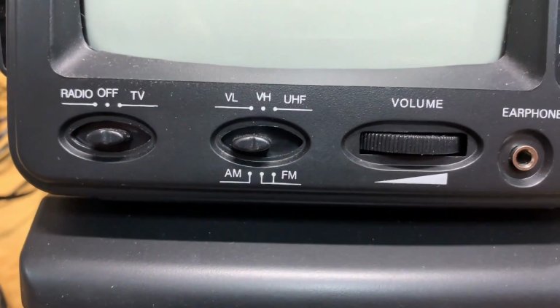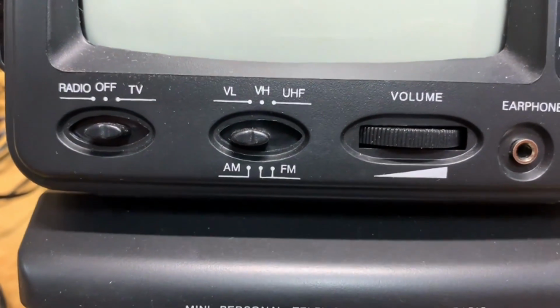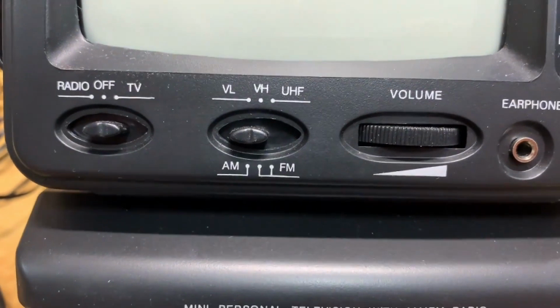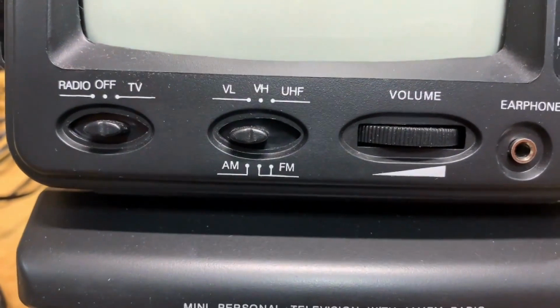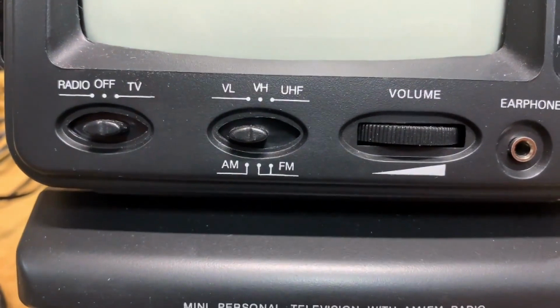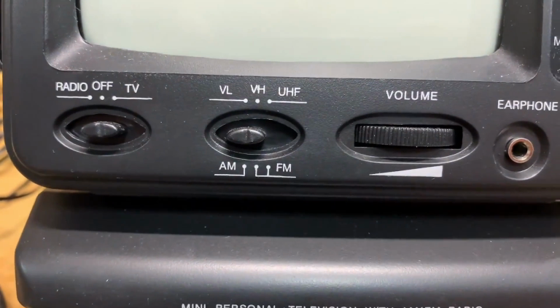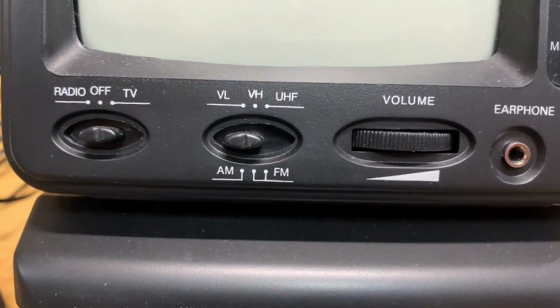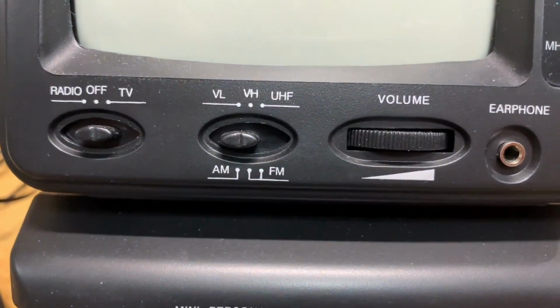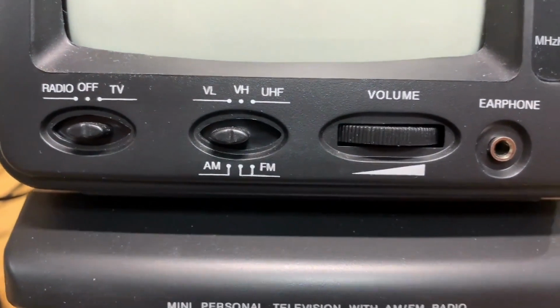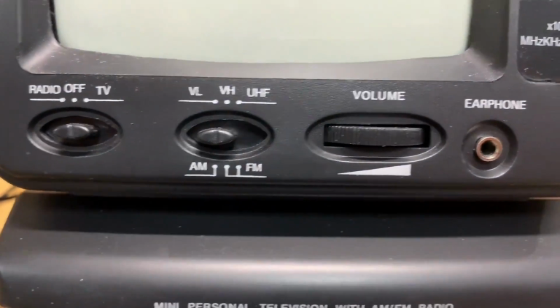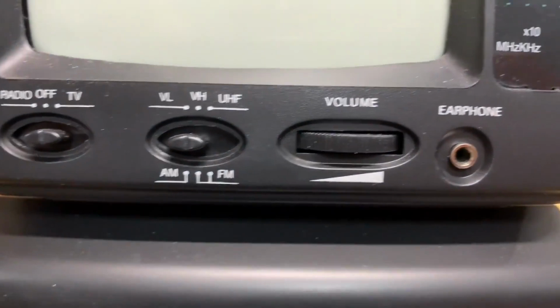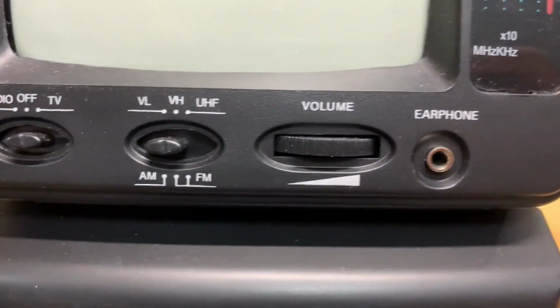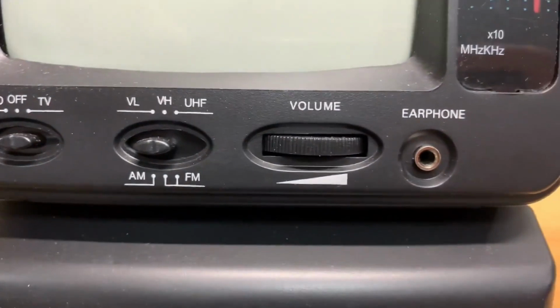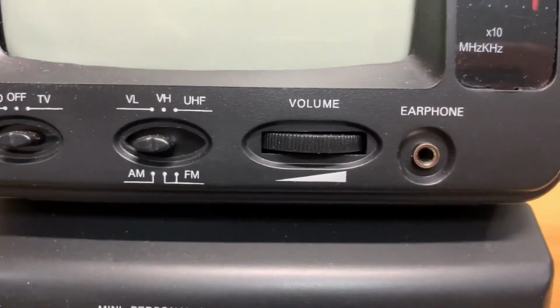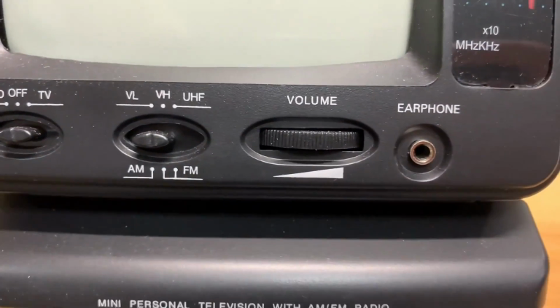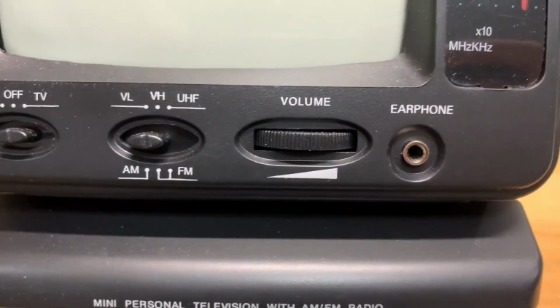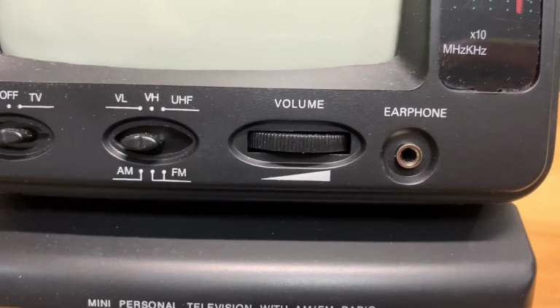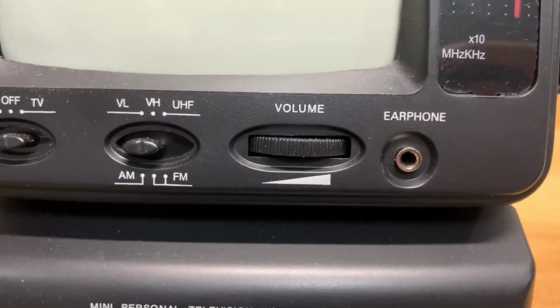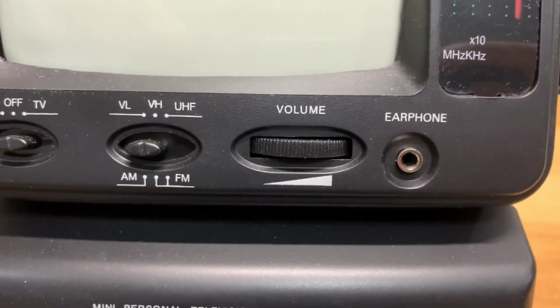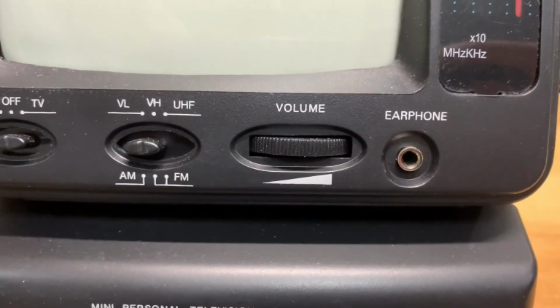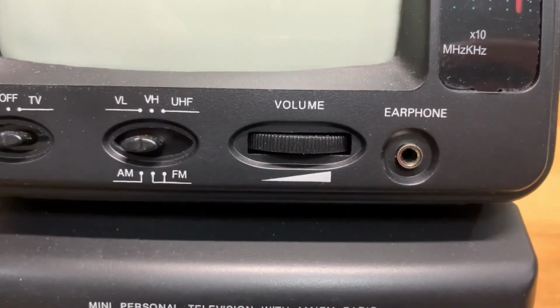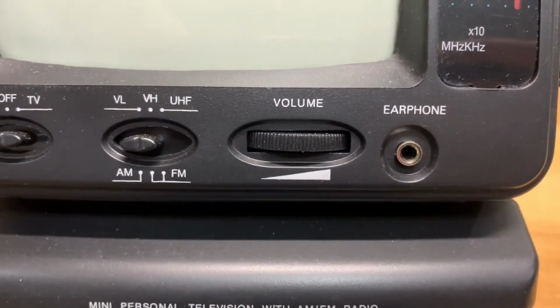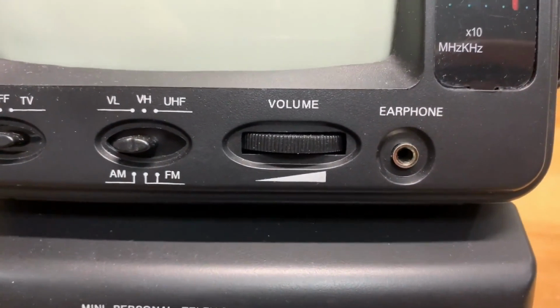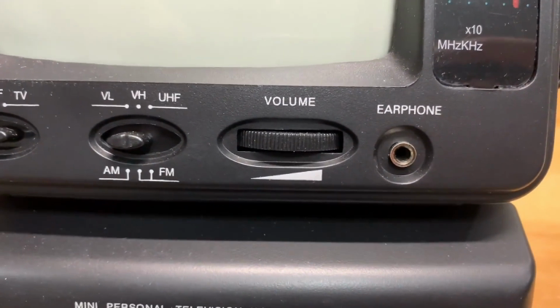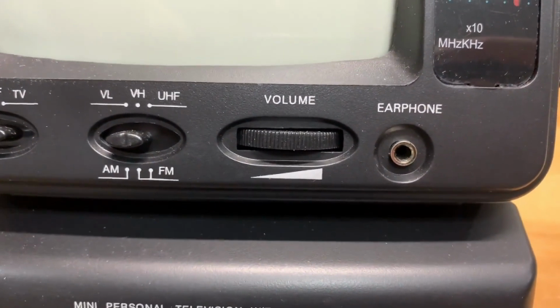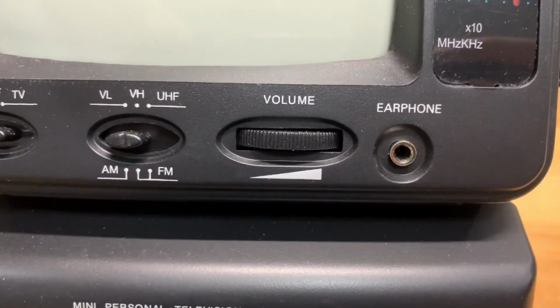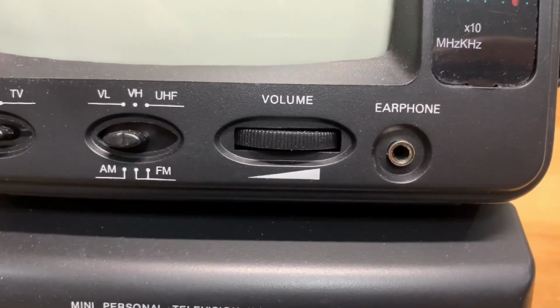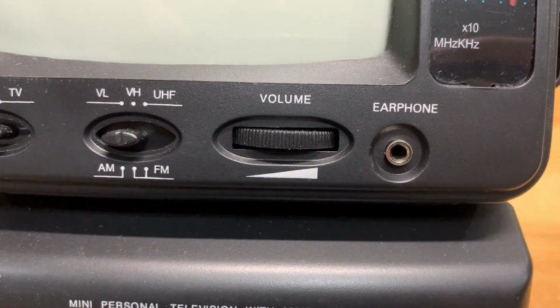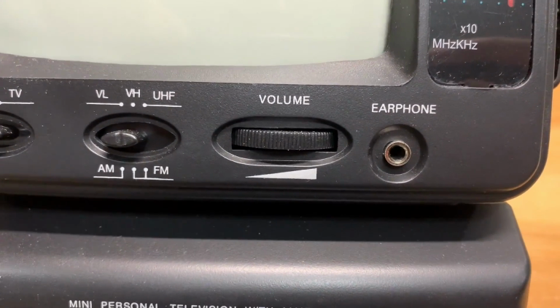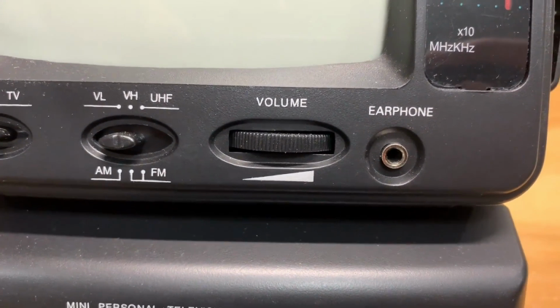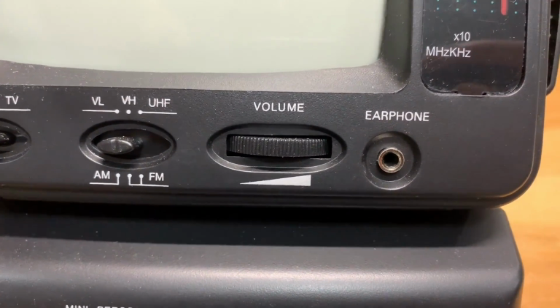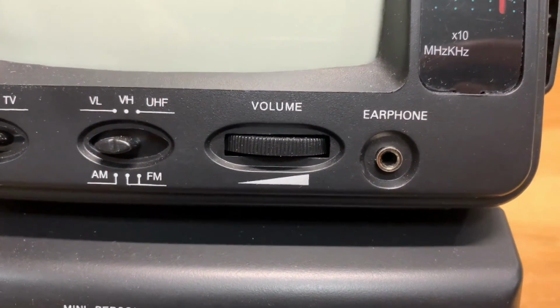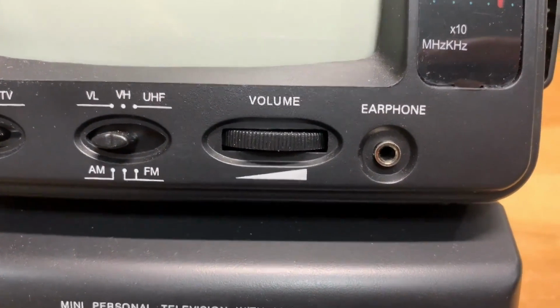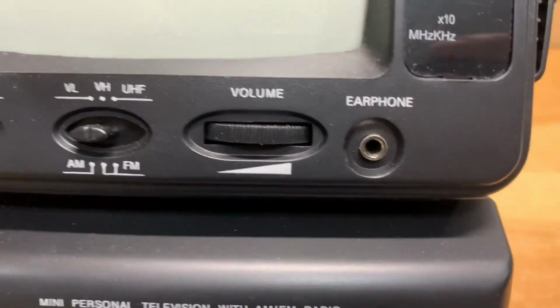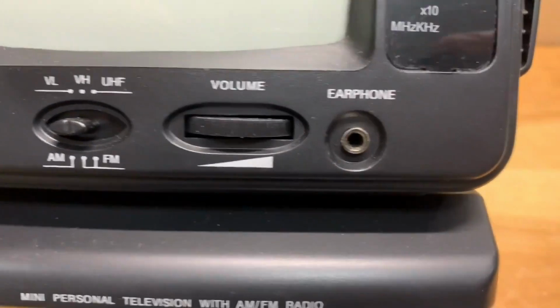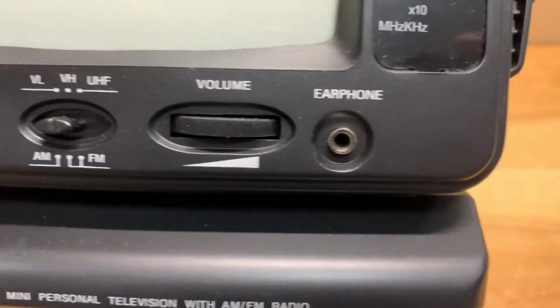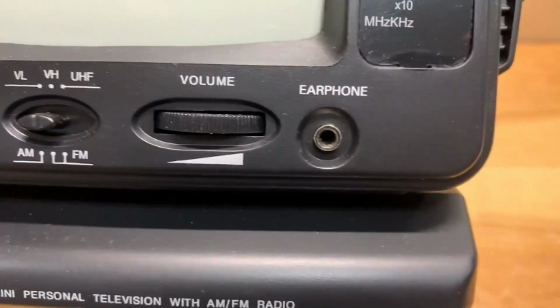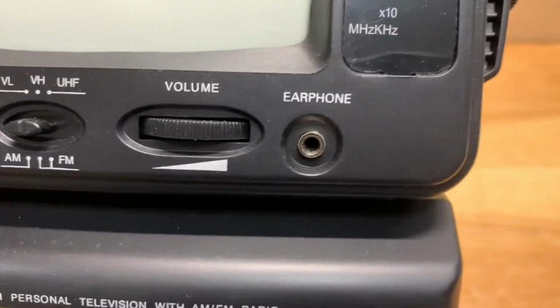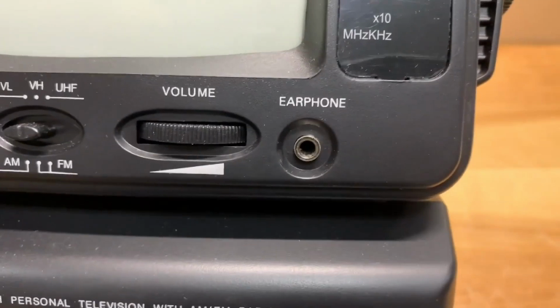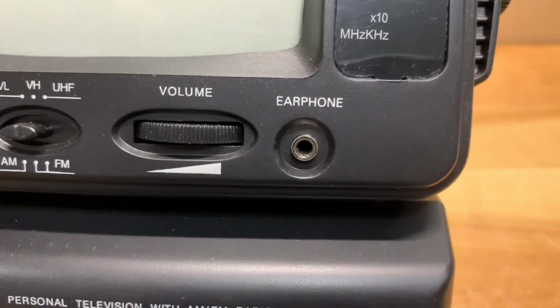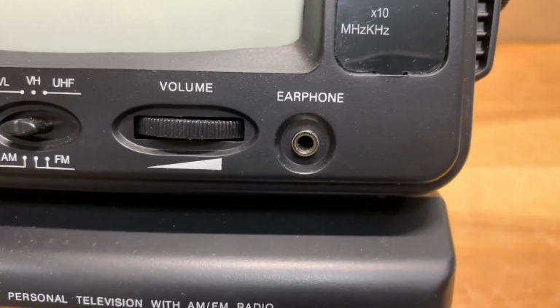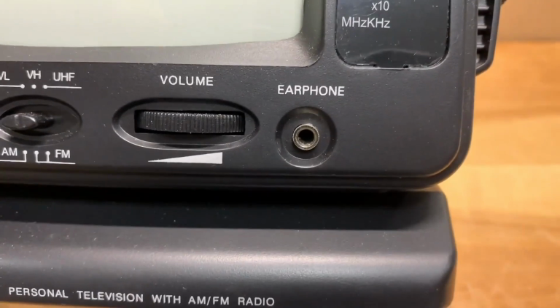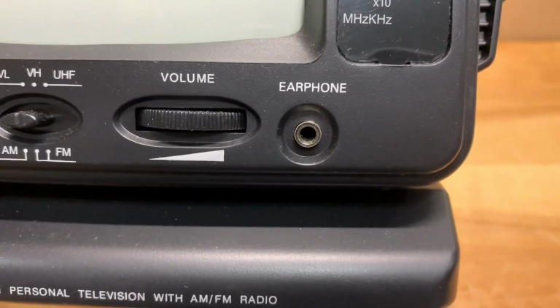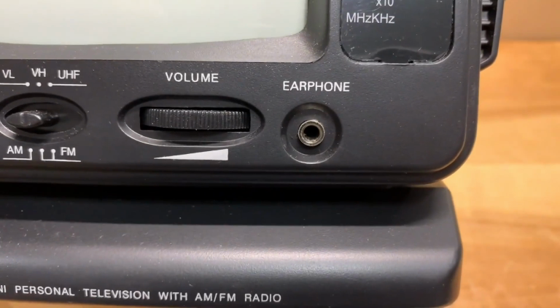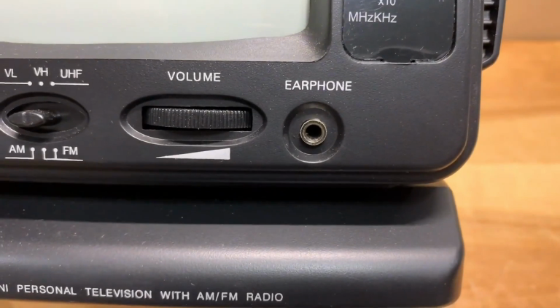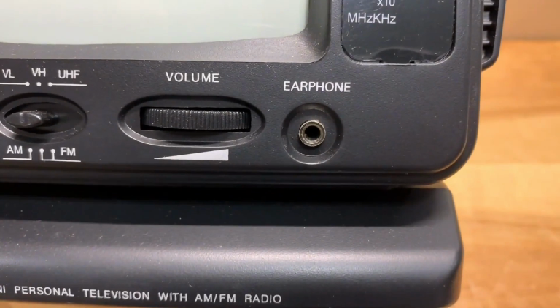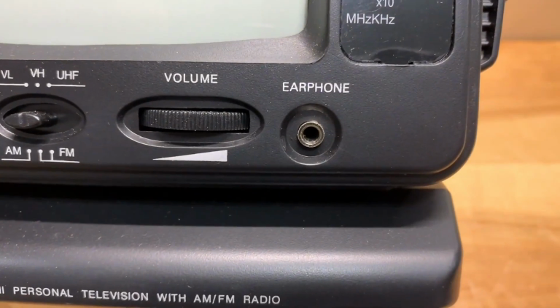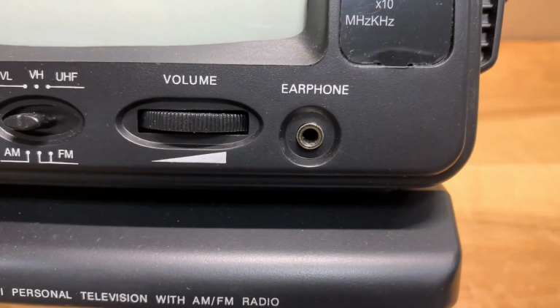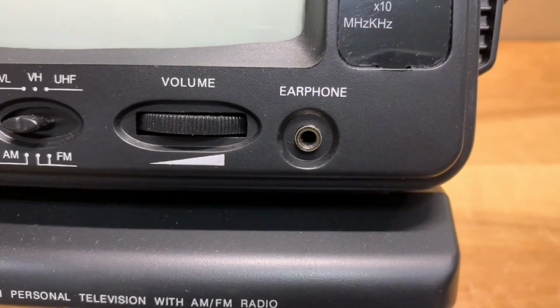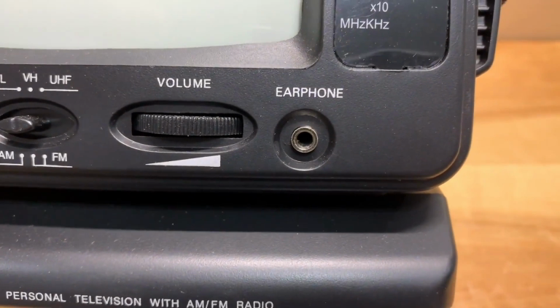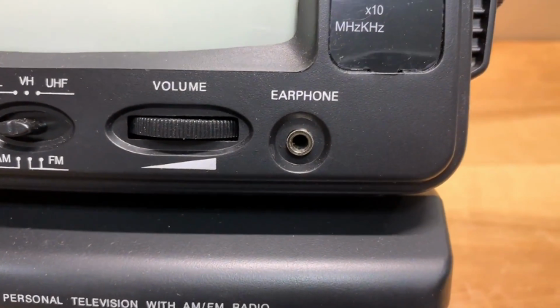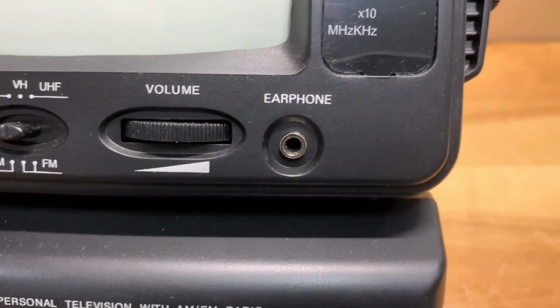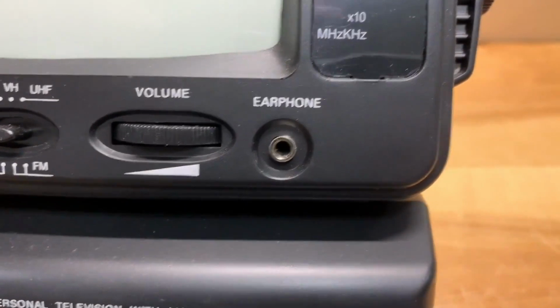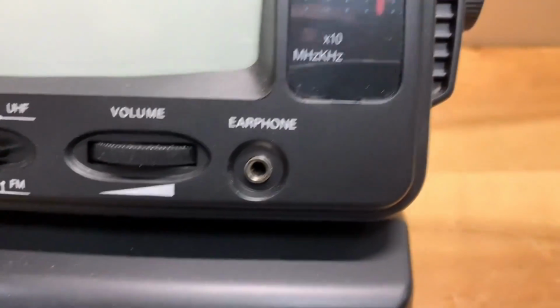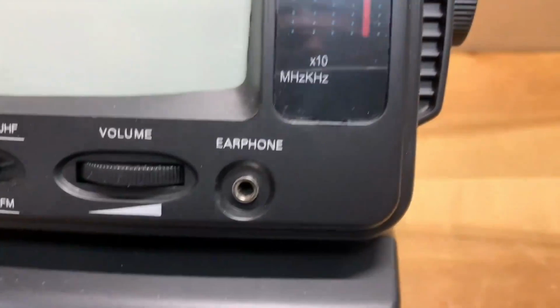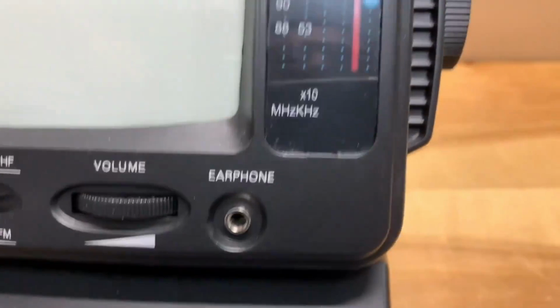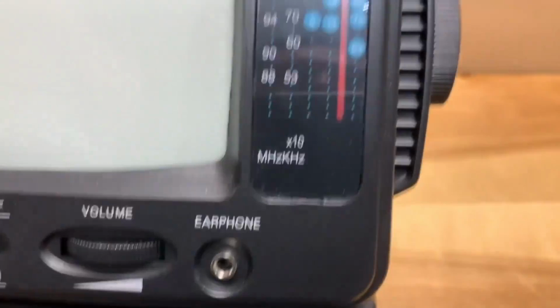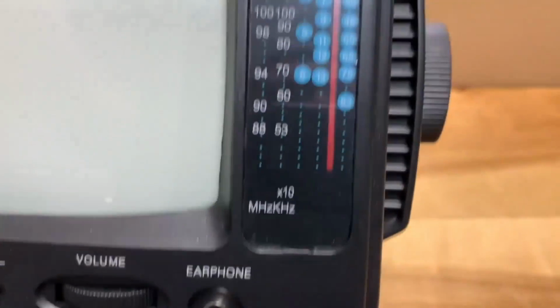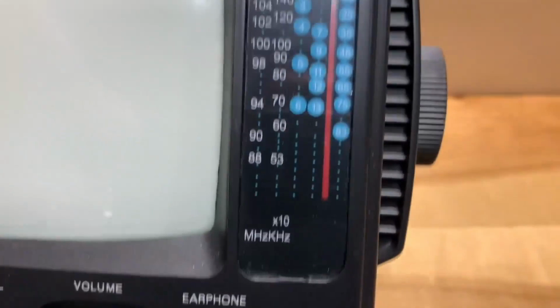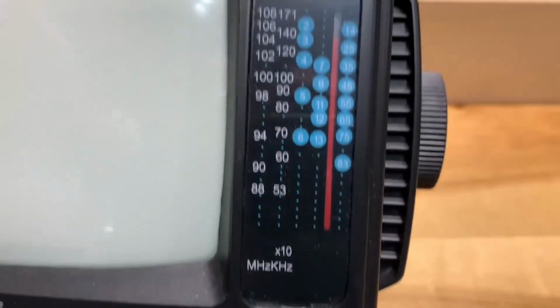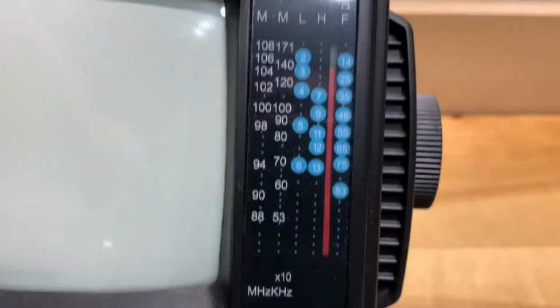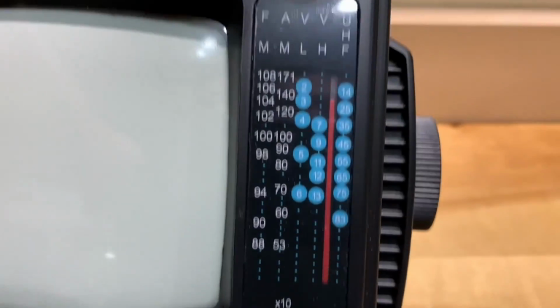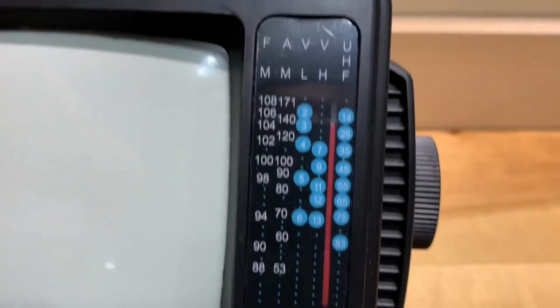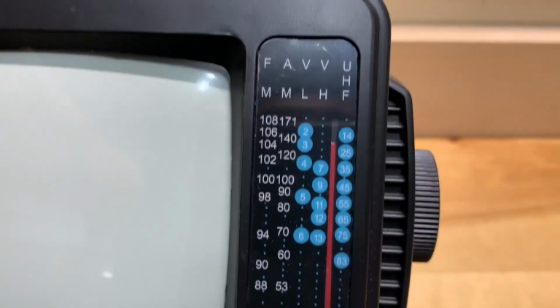It has a volume adjusting knob, an earphone port, and the dial indicator.